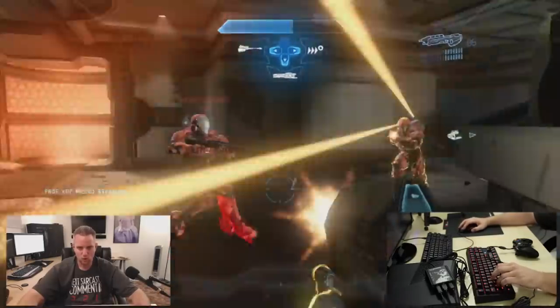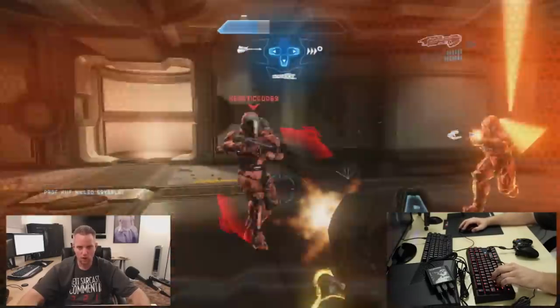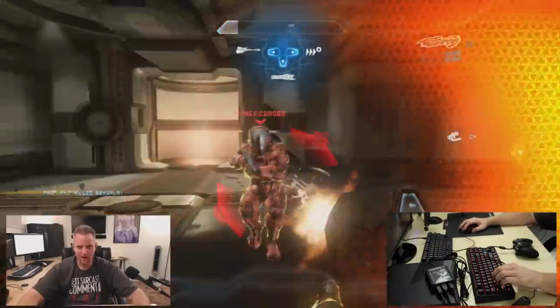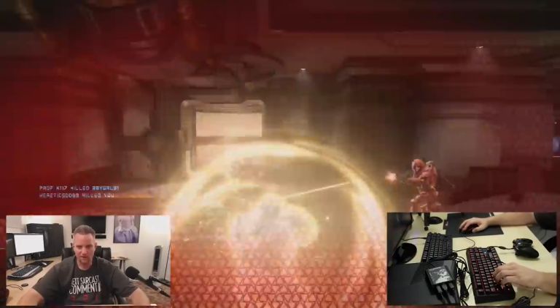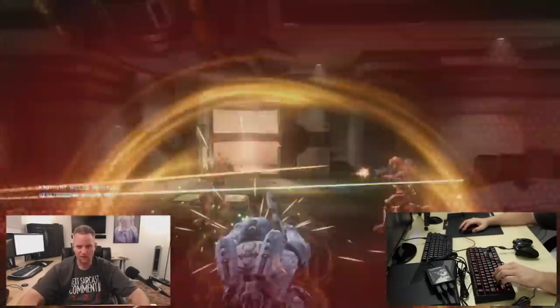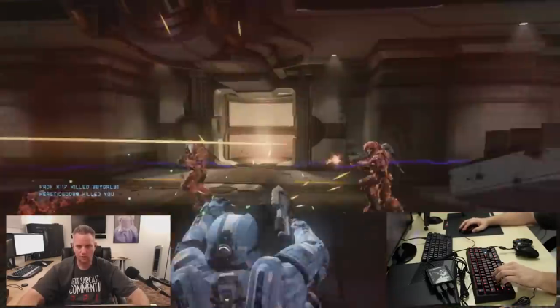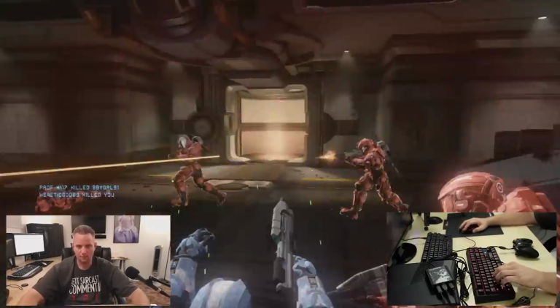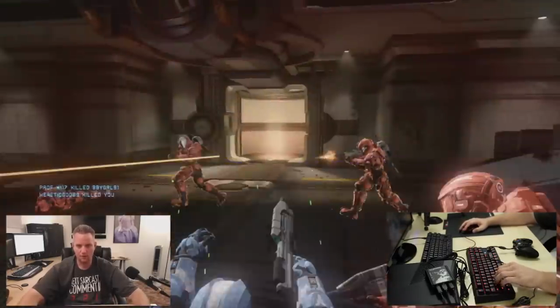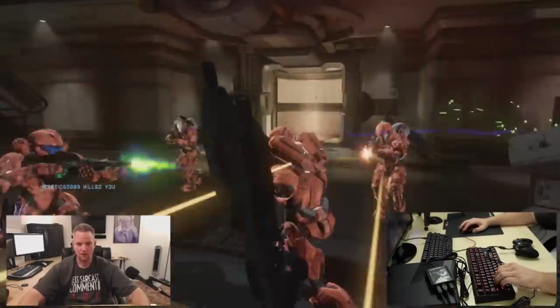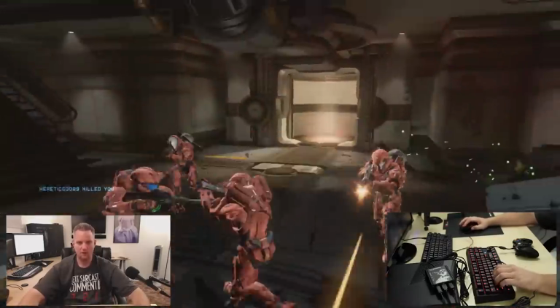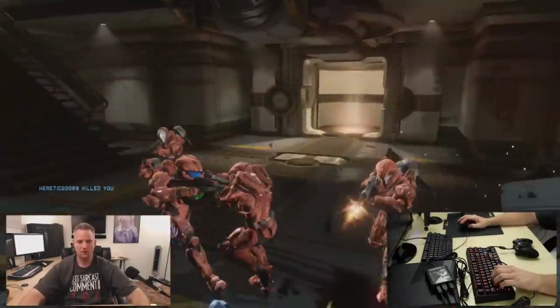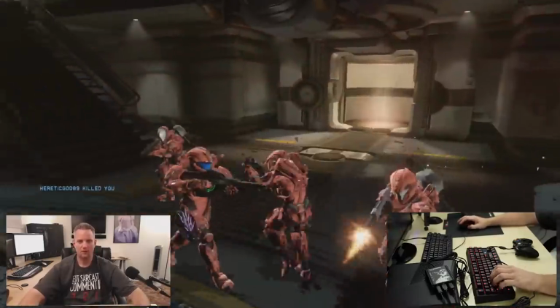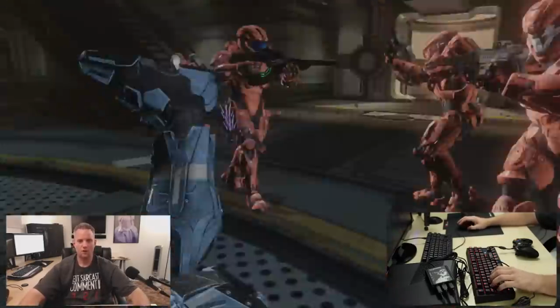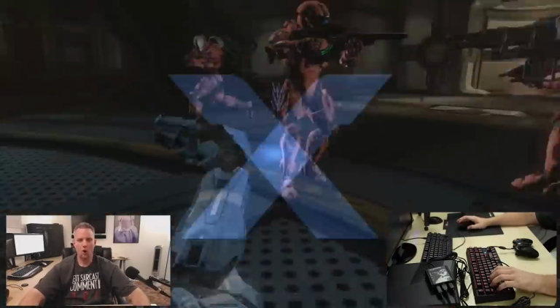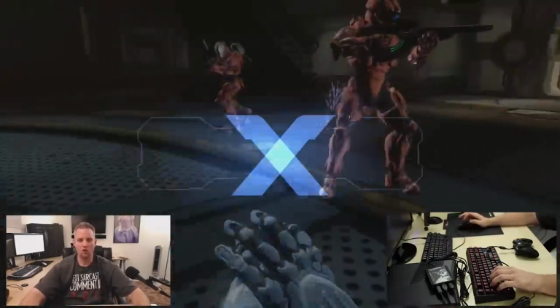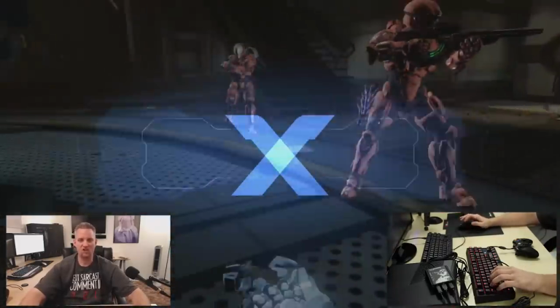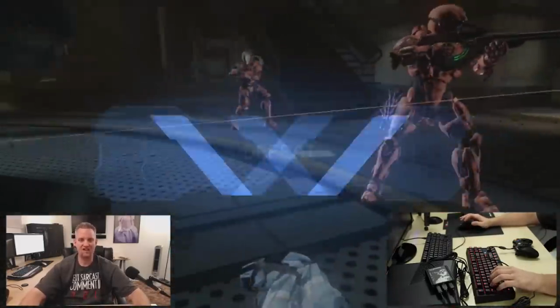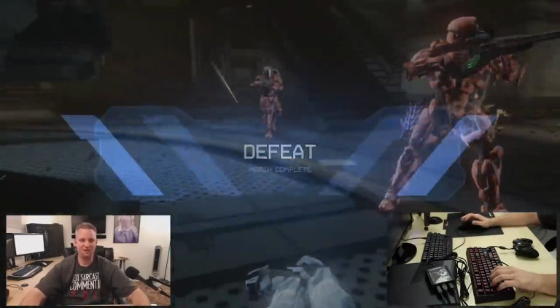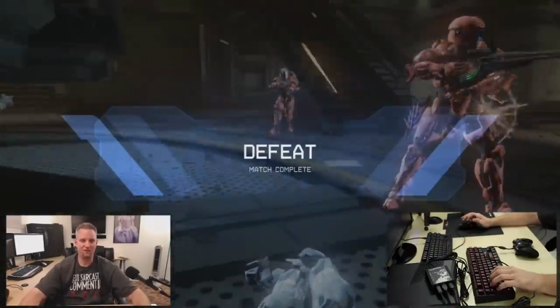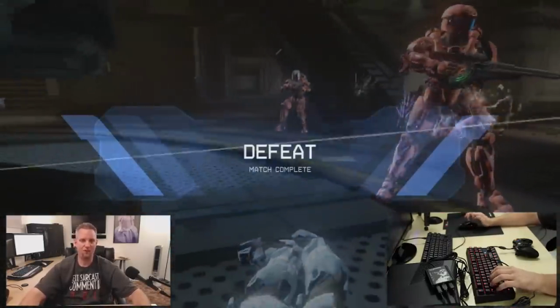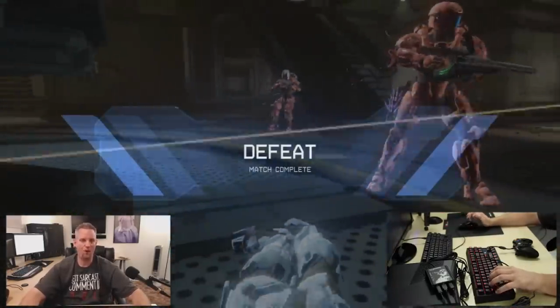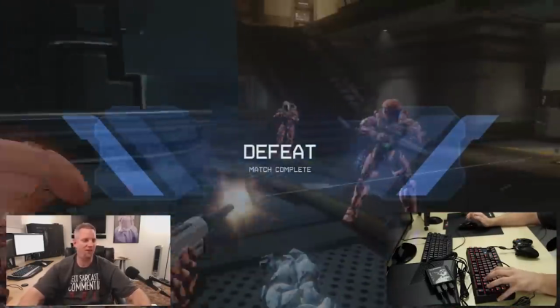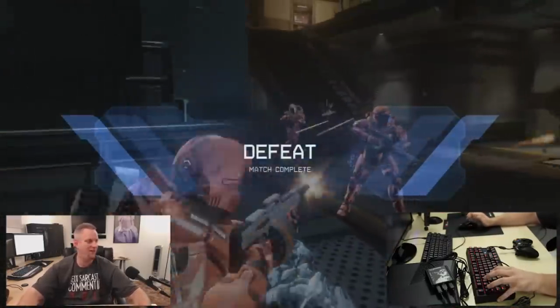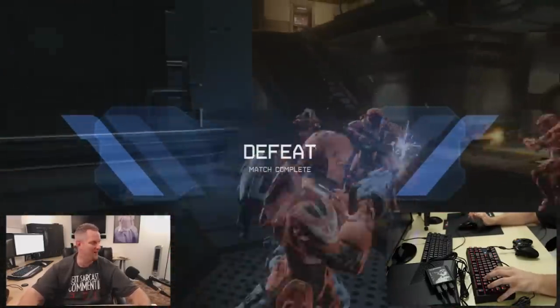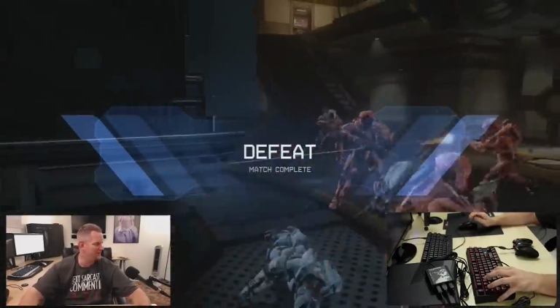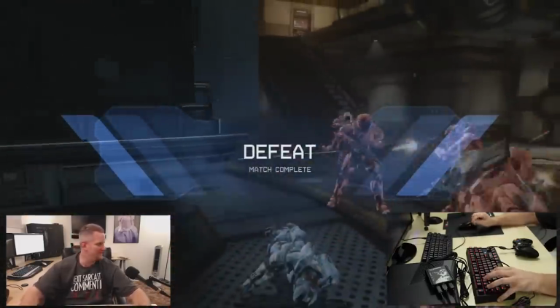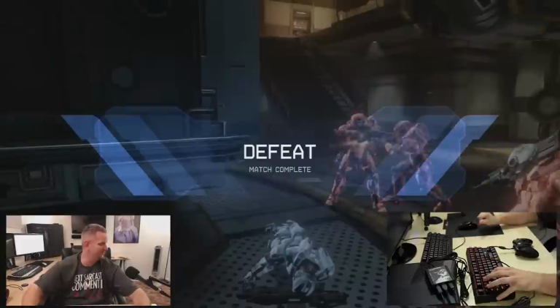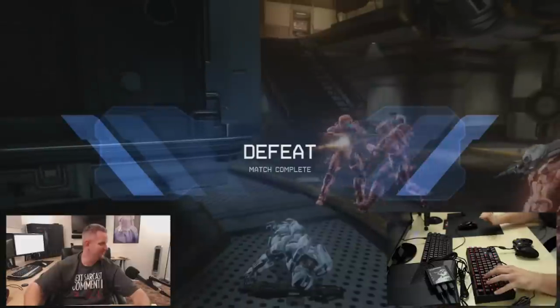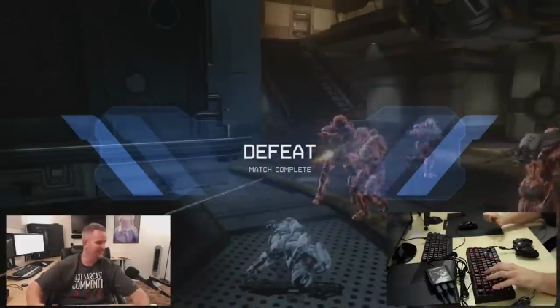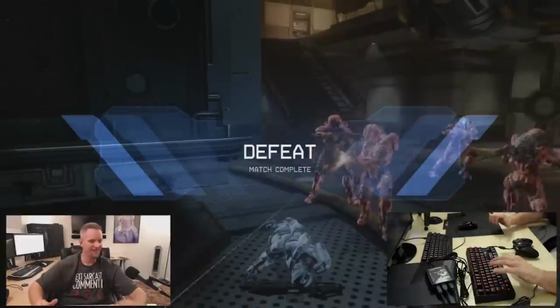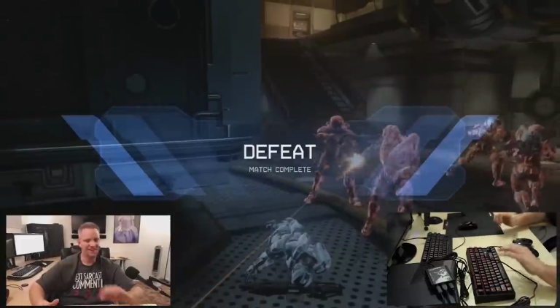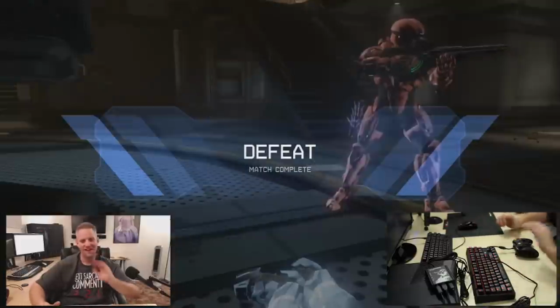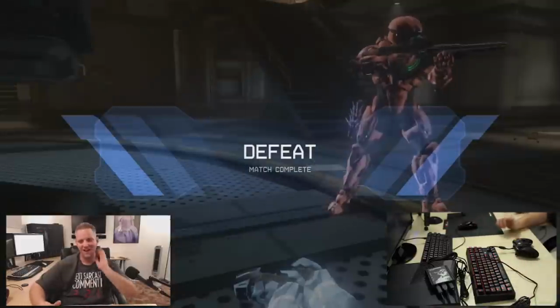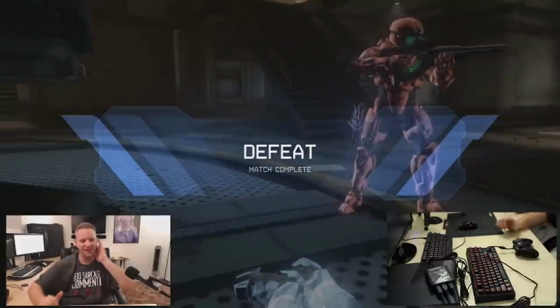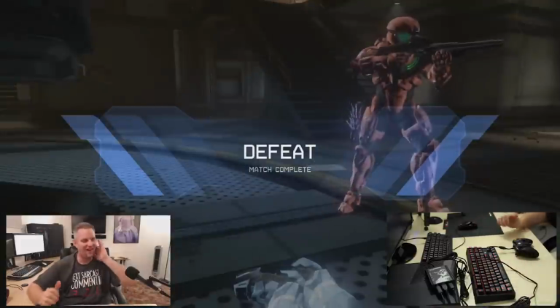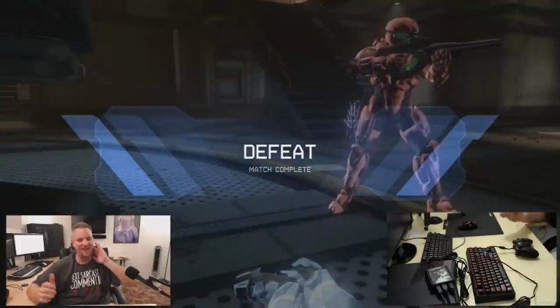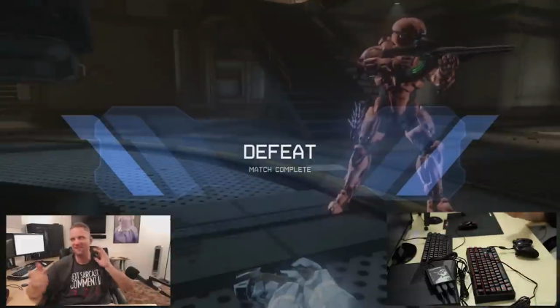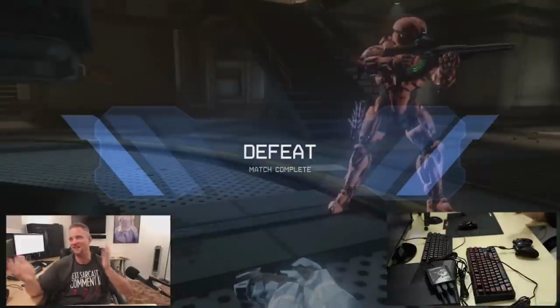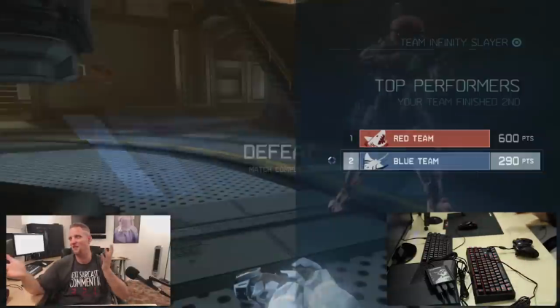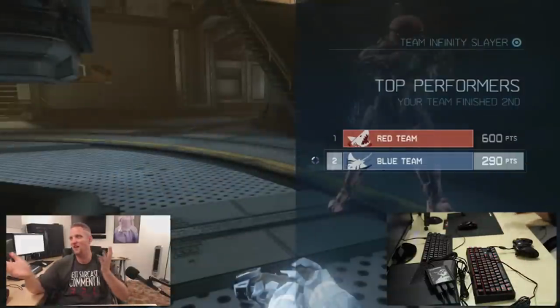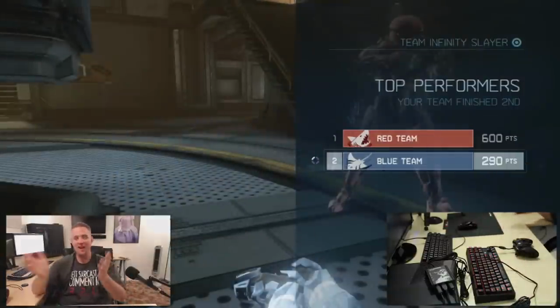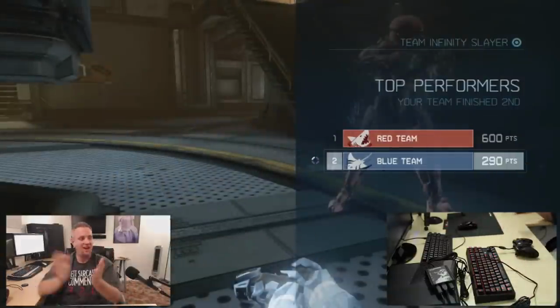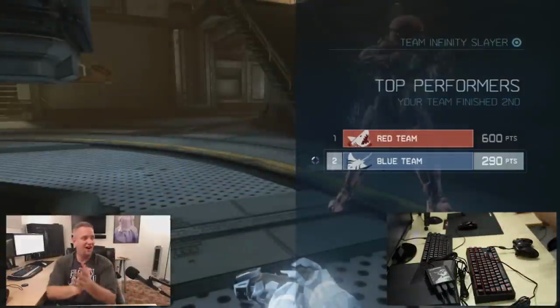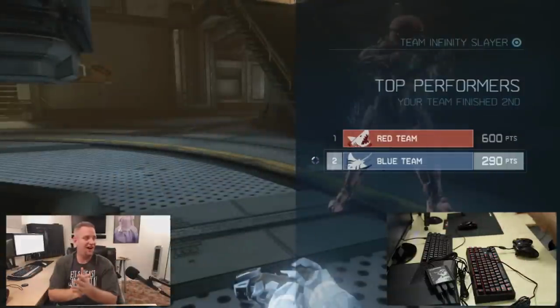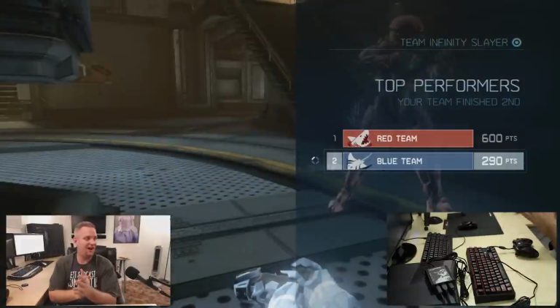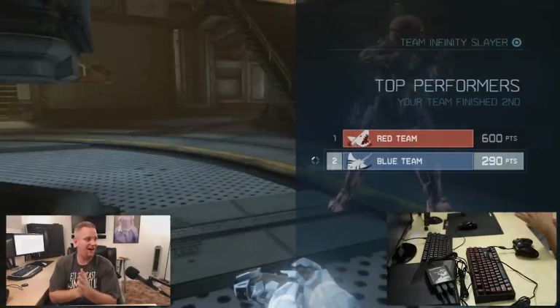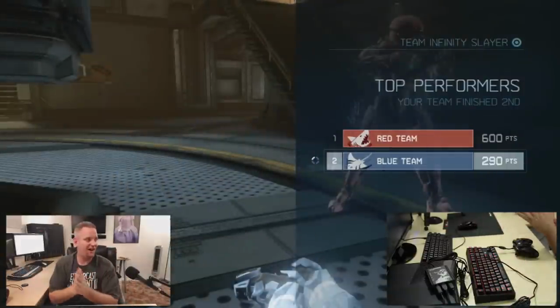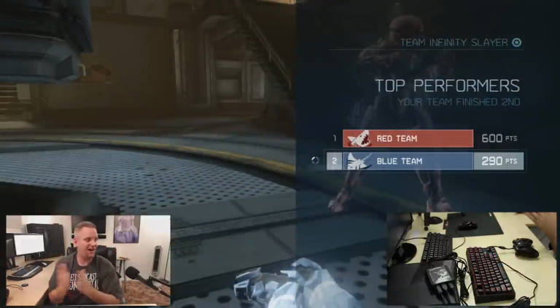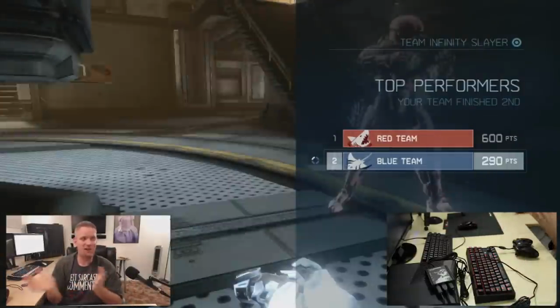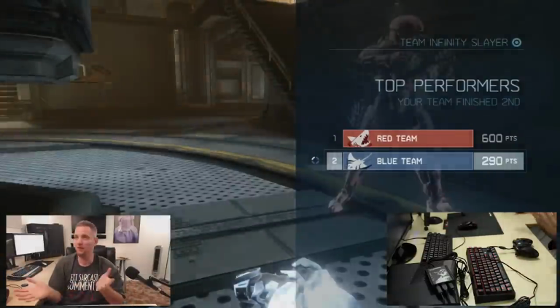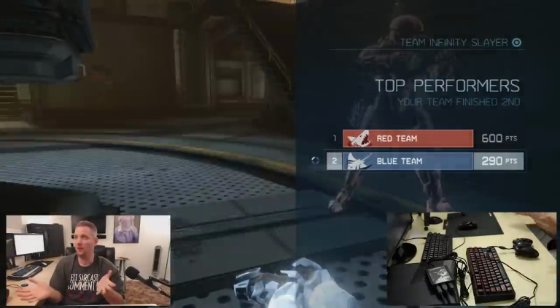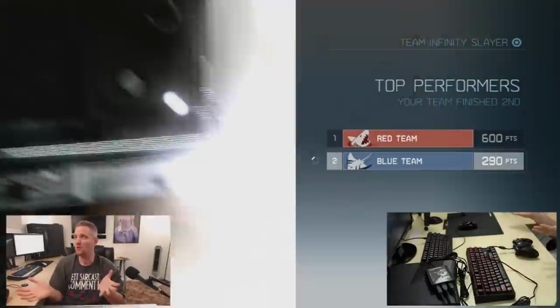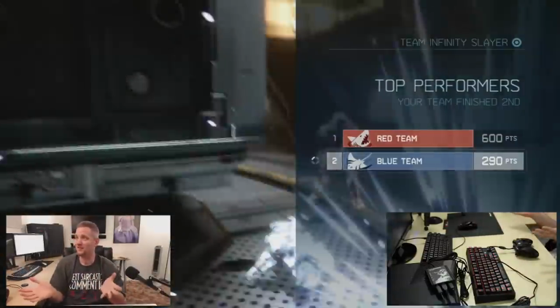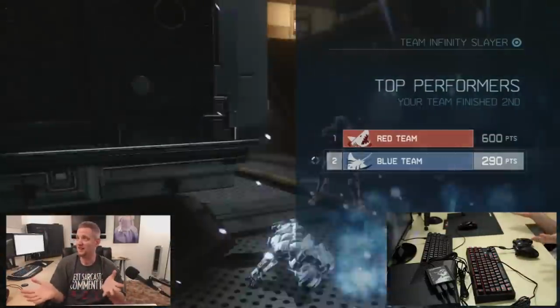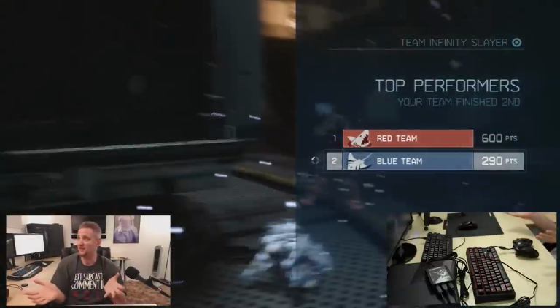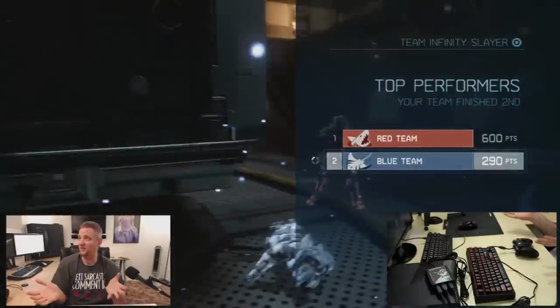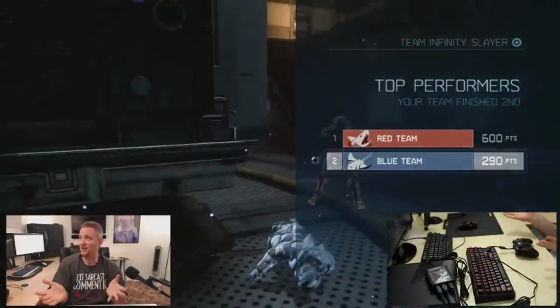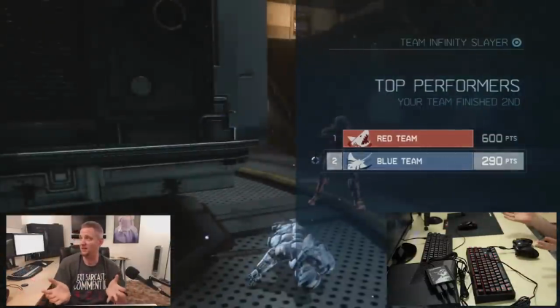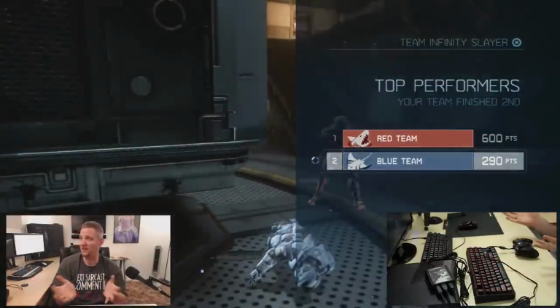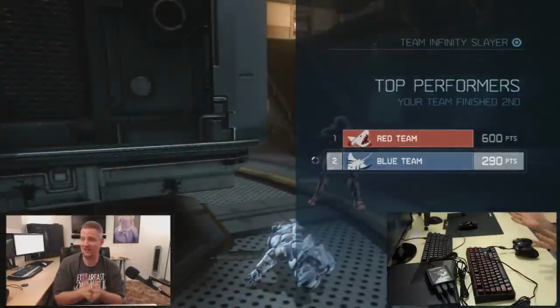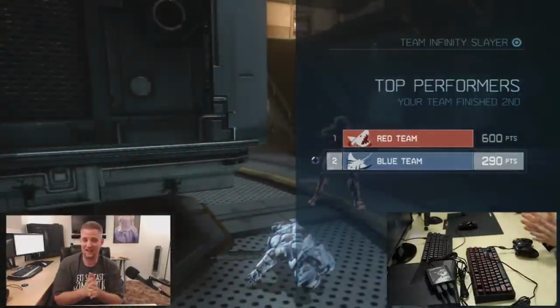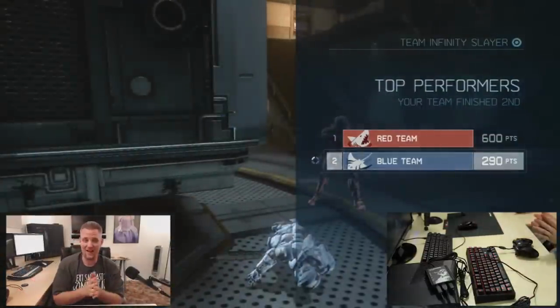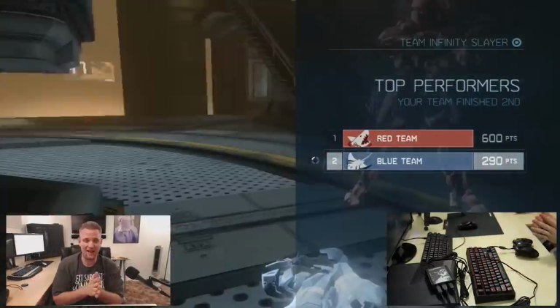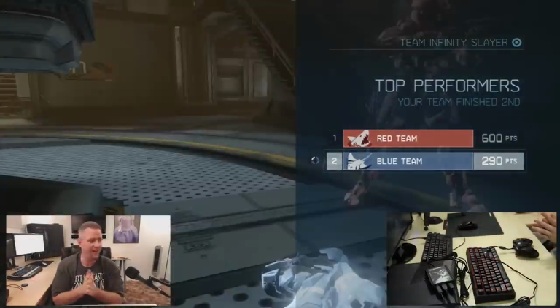Oh god, there's two of them. There's four! So Halo 4 was a lot of fun, I'm not going to lie.